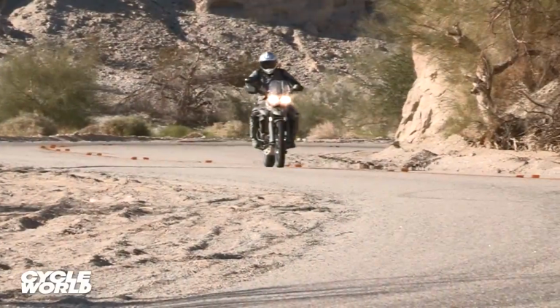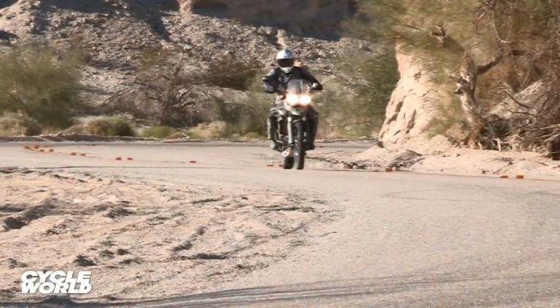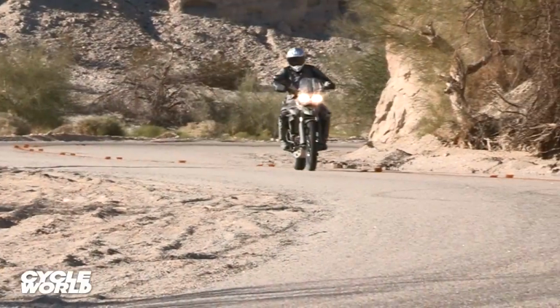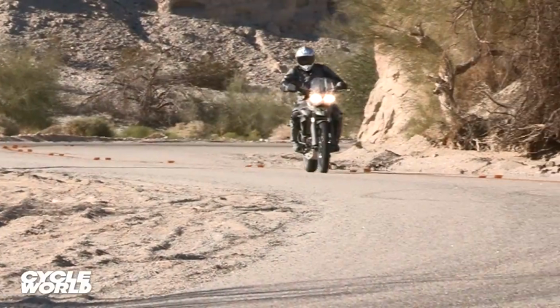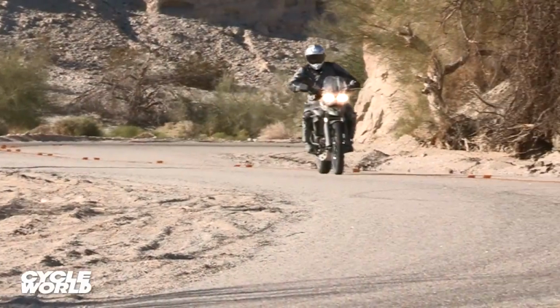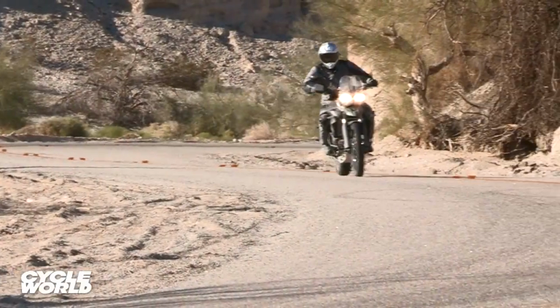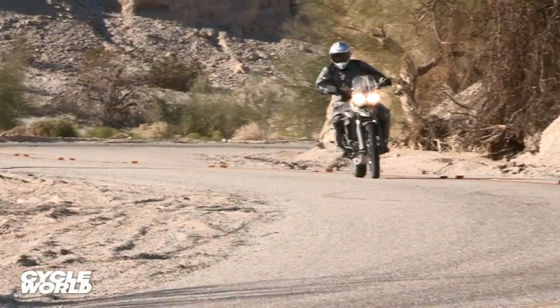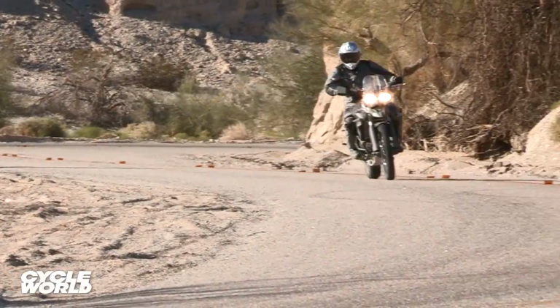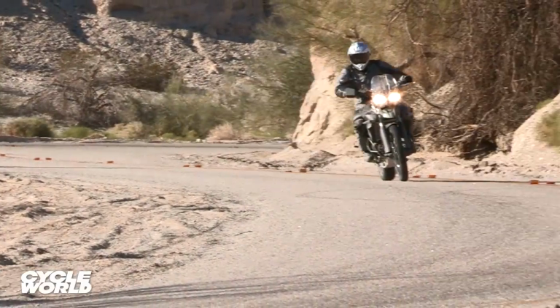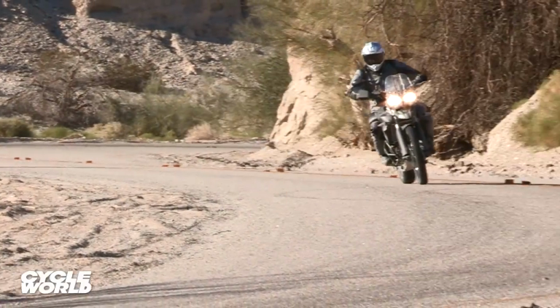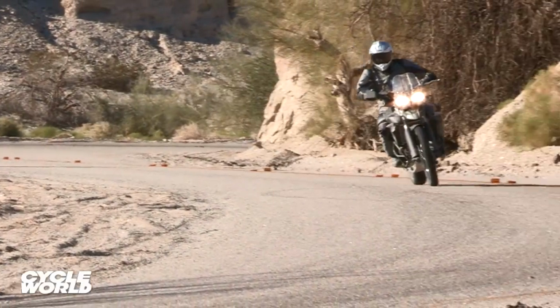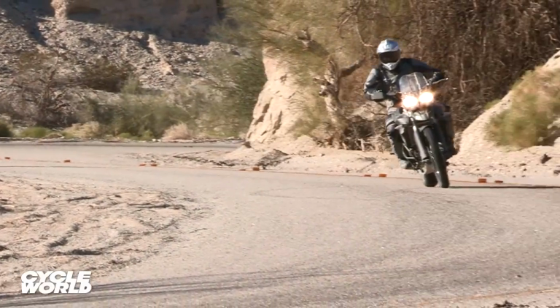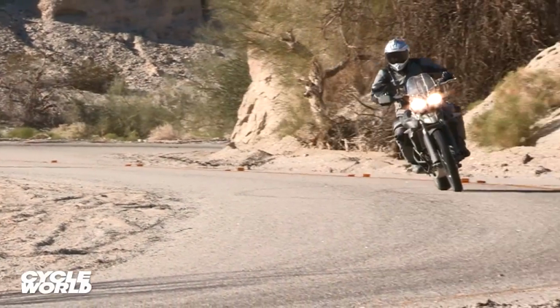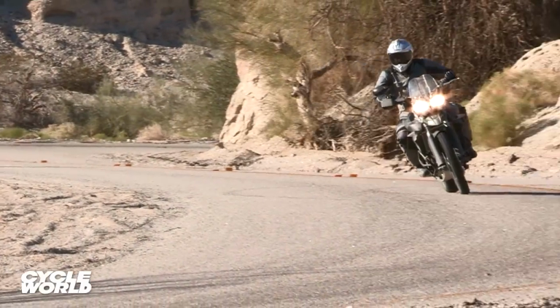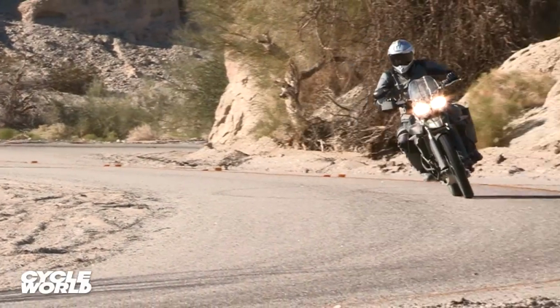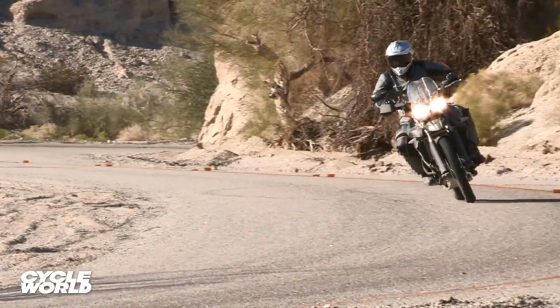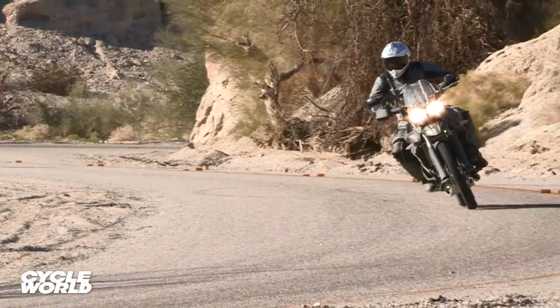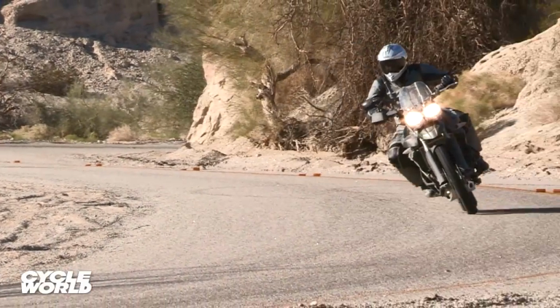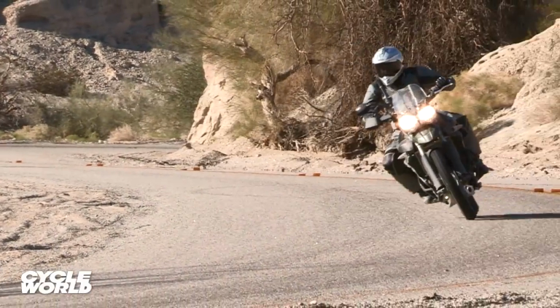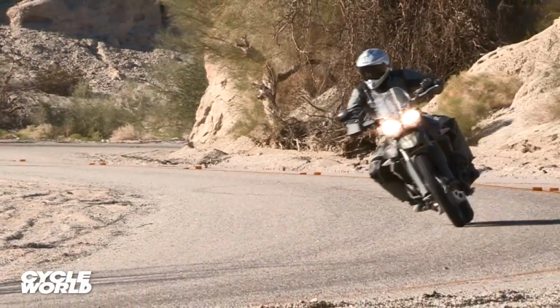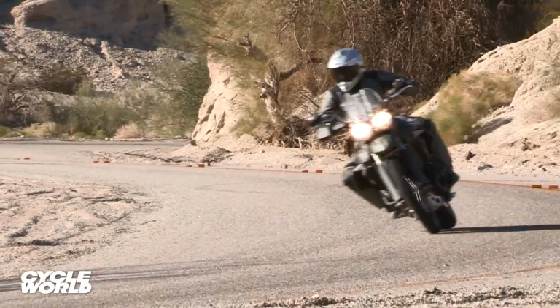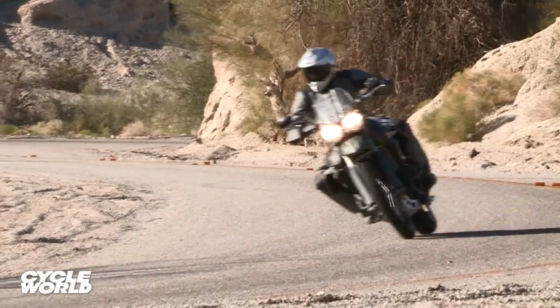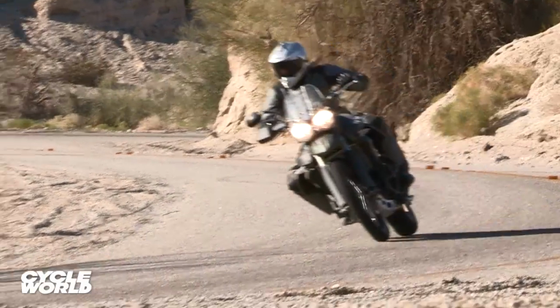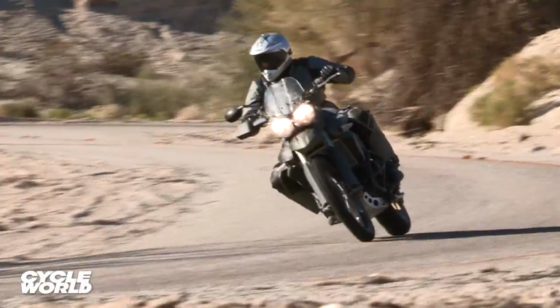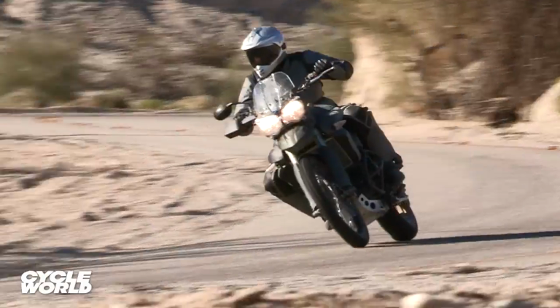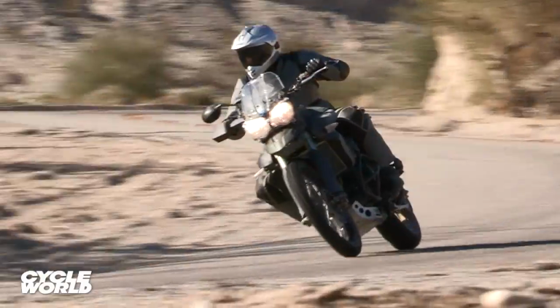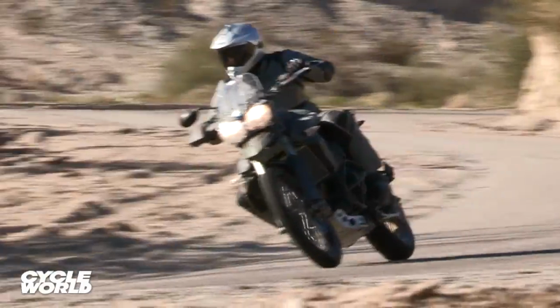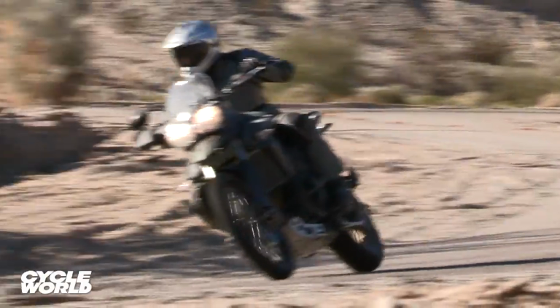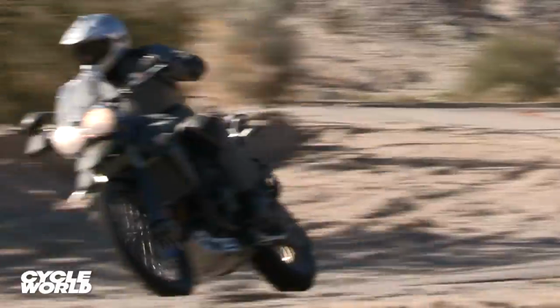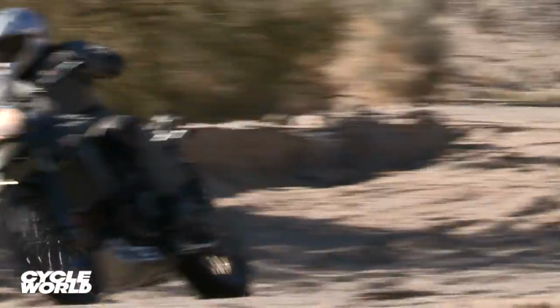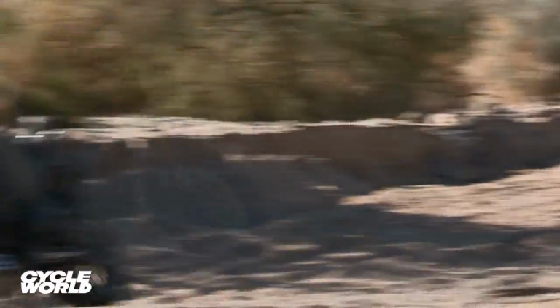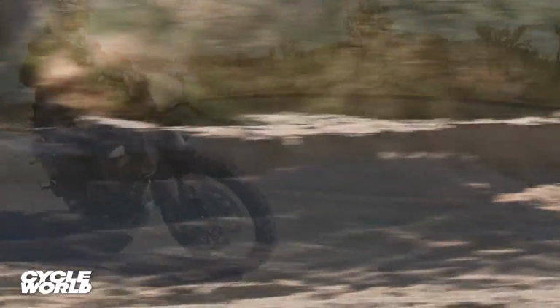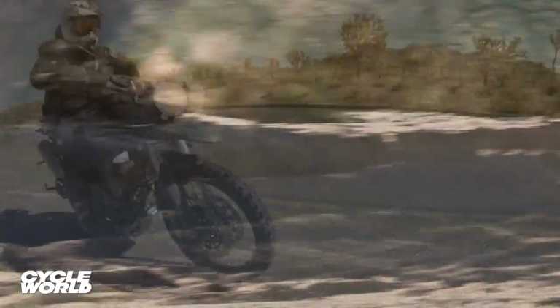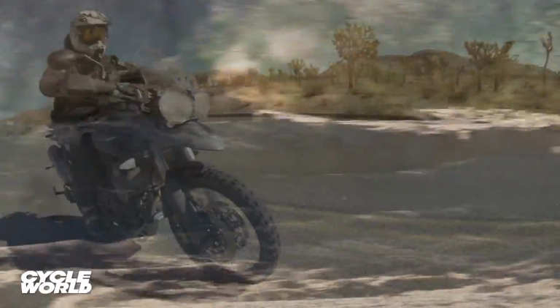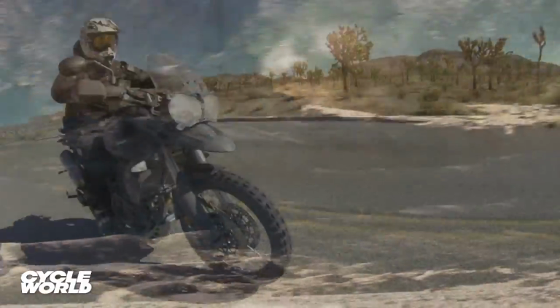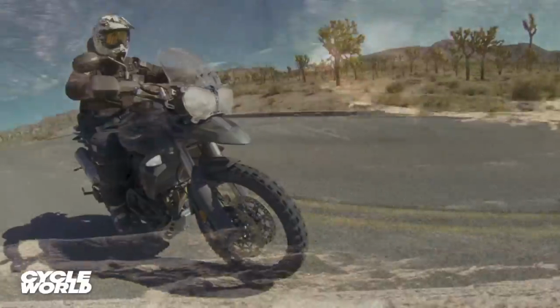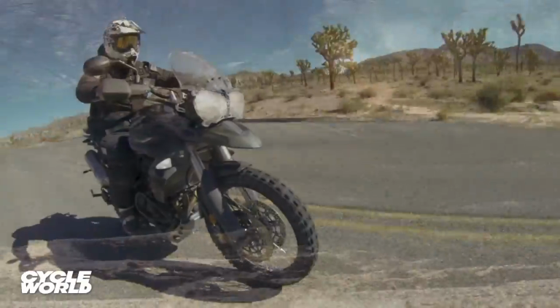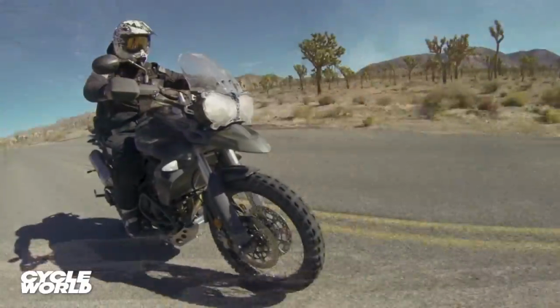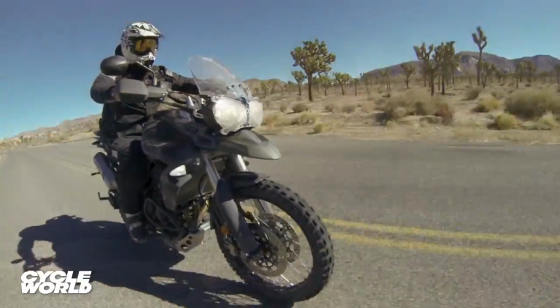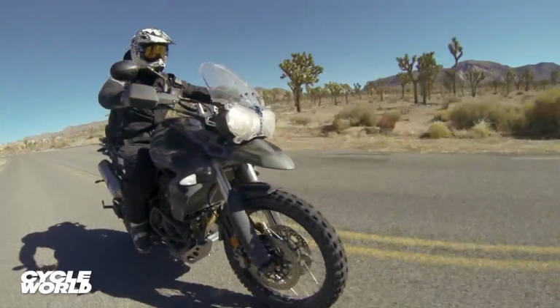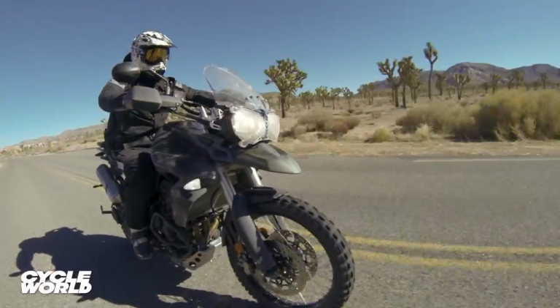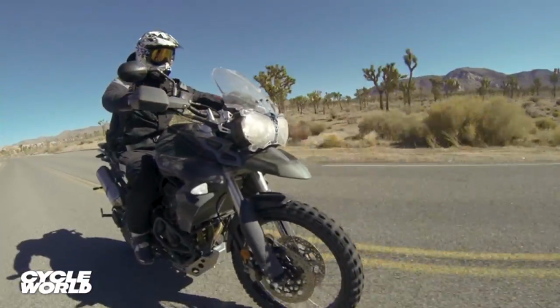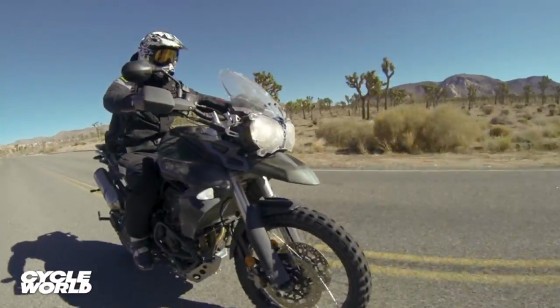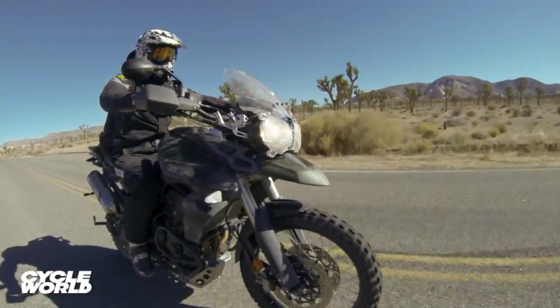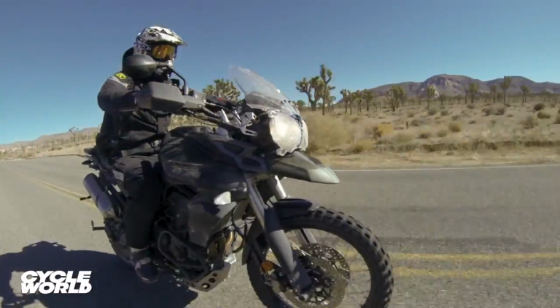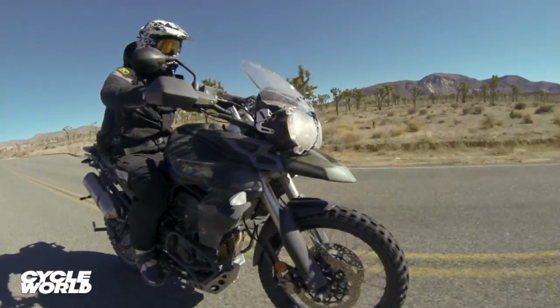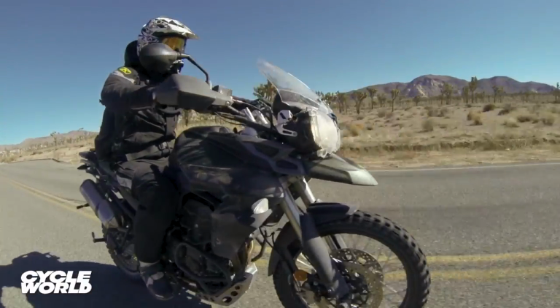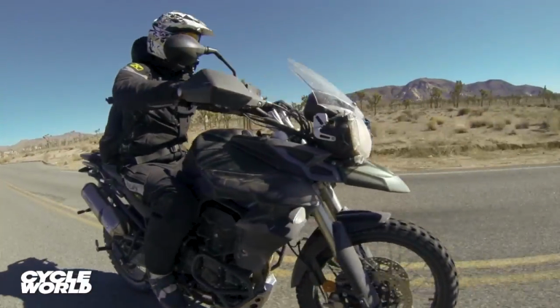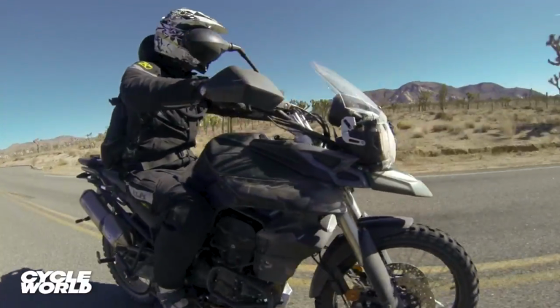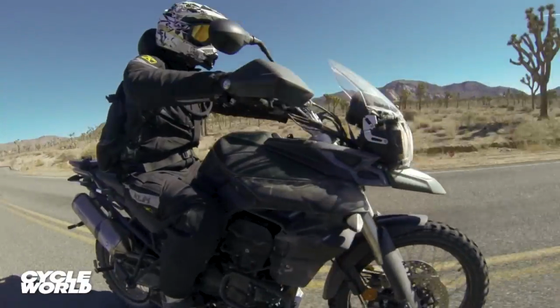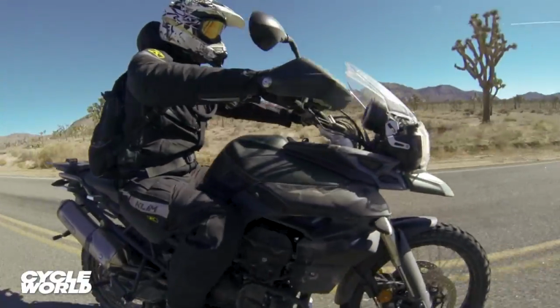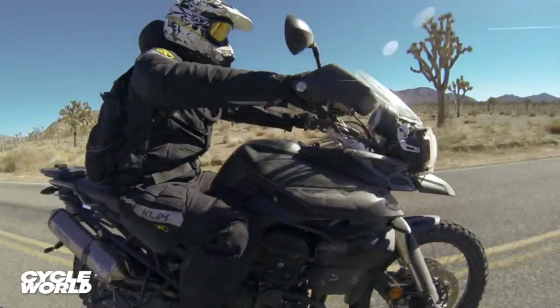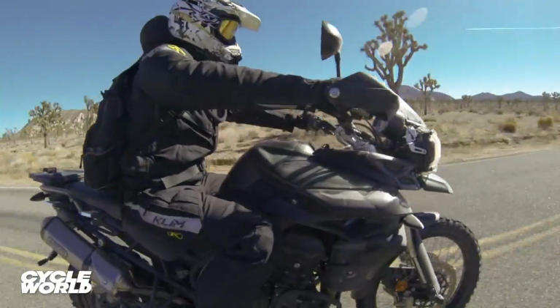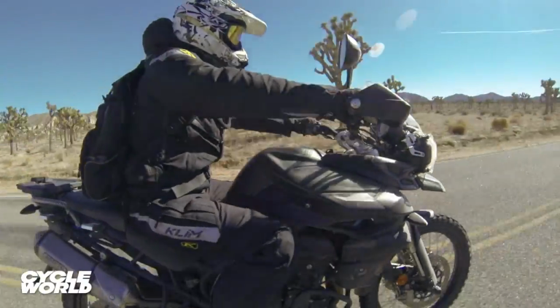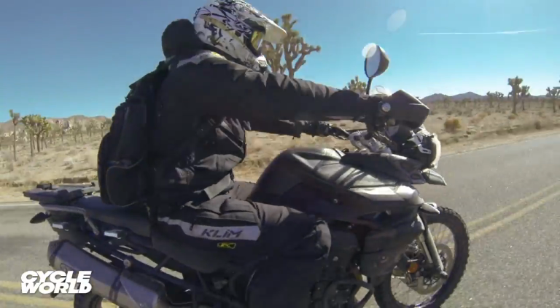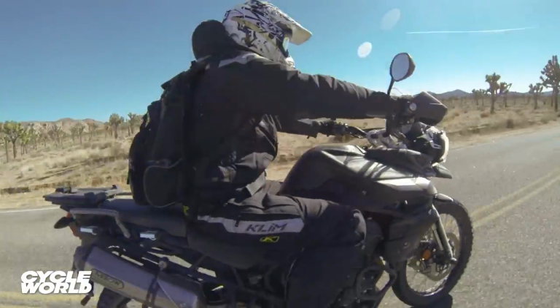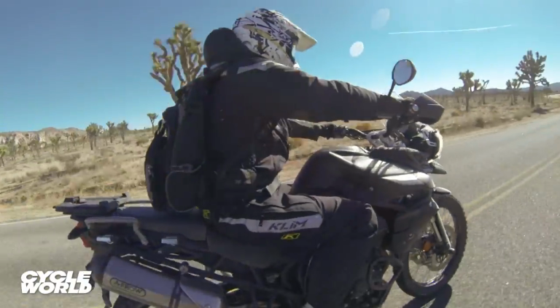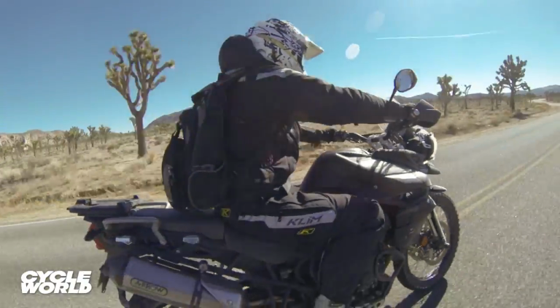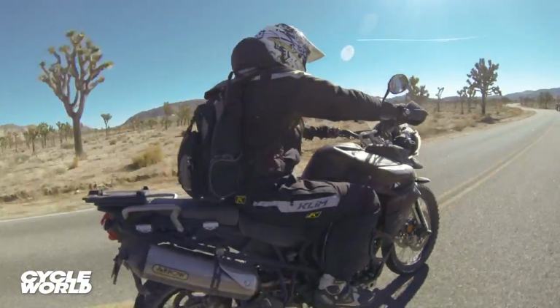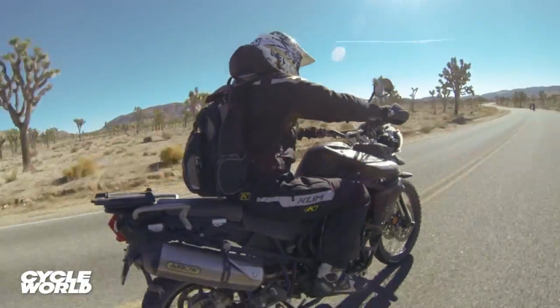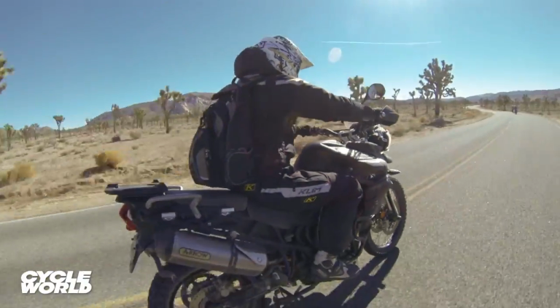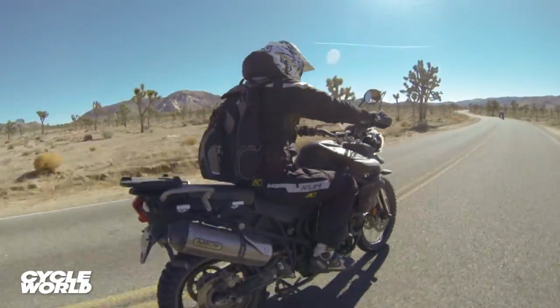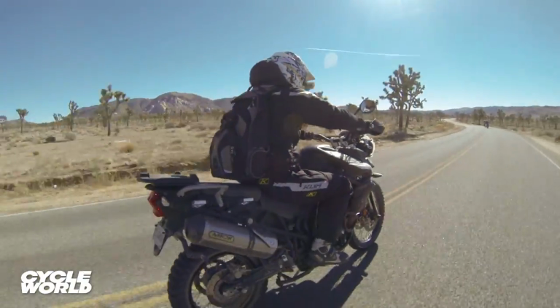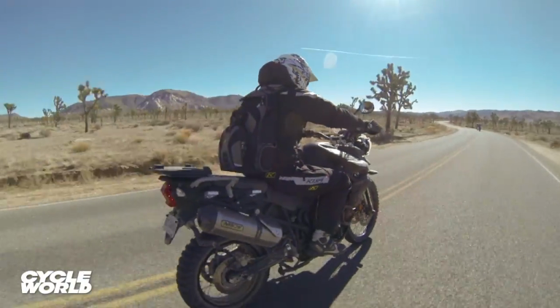When we hit the asphalt, the Triumph was right at the front of the pack, with a great assortment of standard and aftermarket features to make the ride more enjoyable.